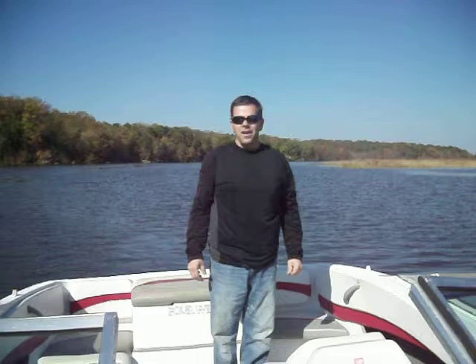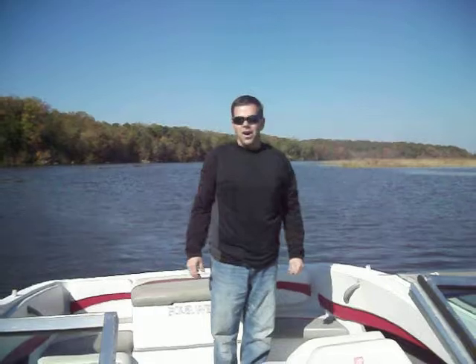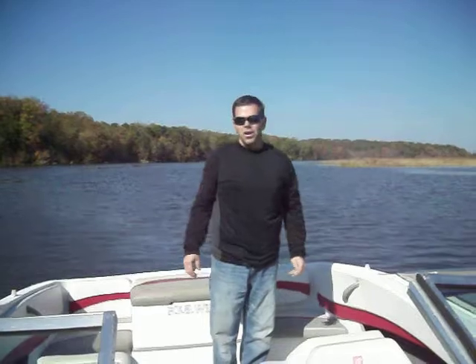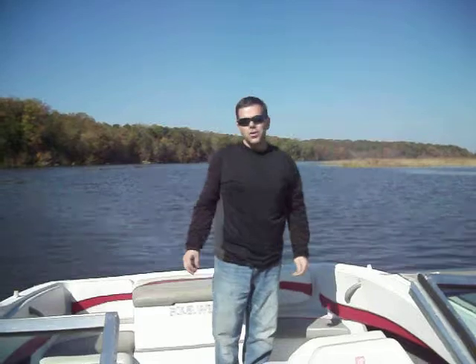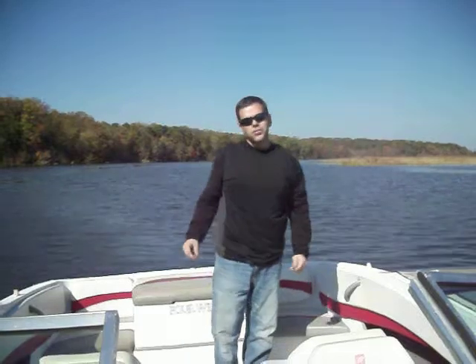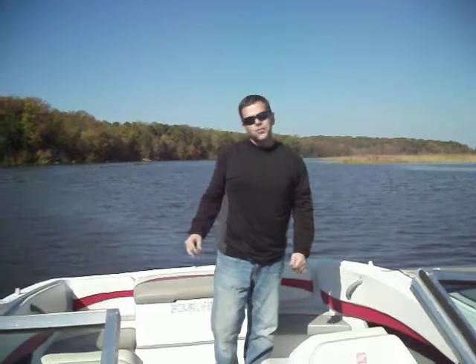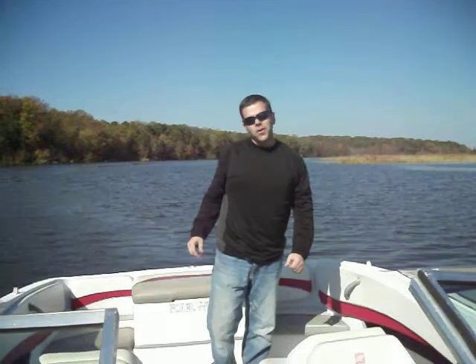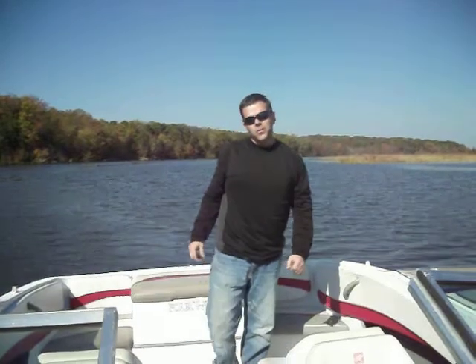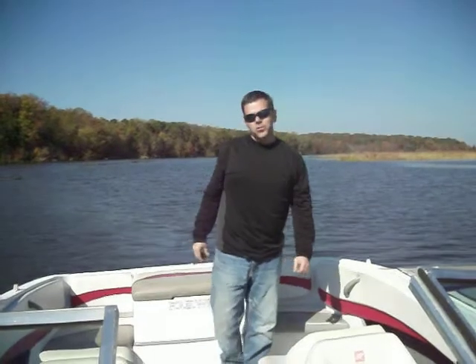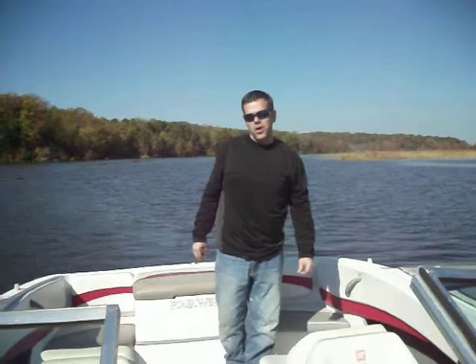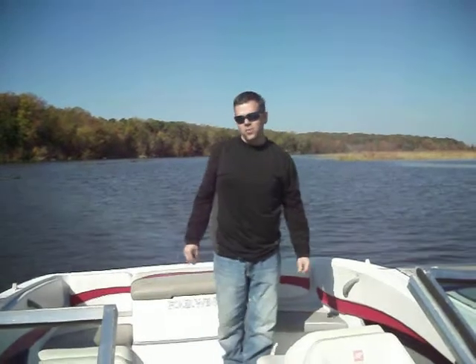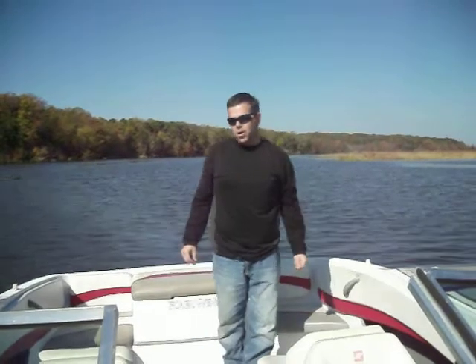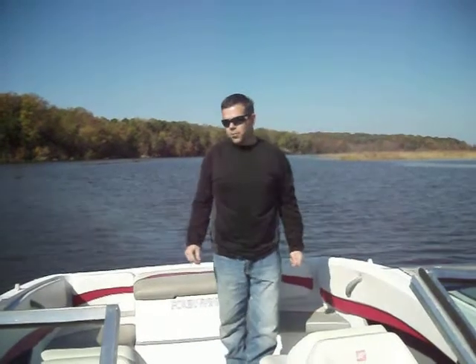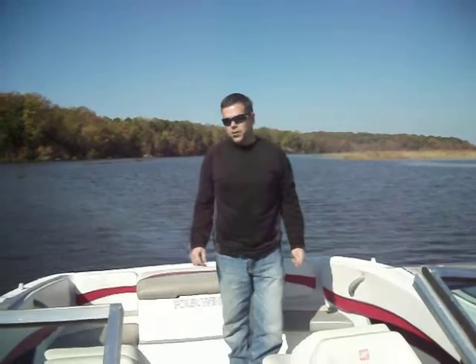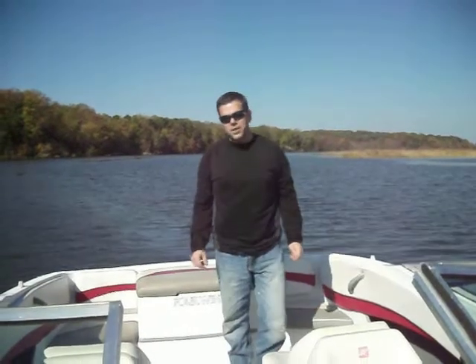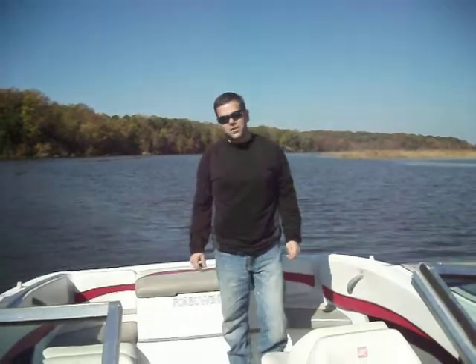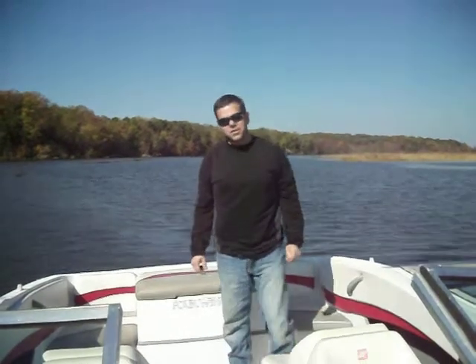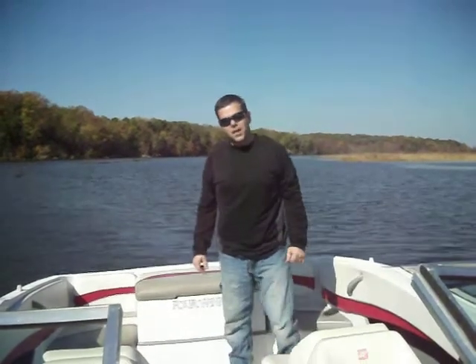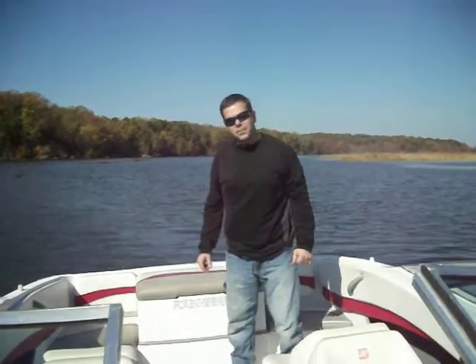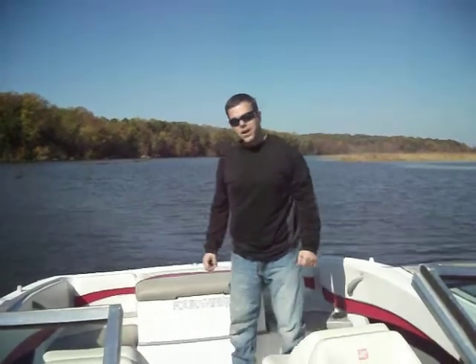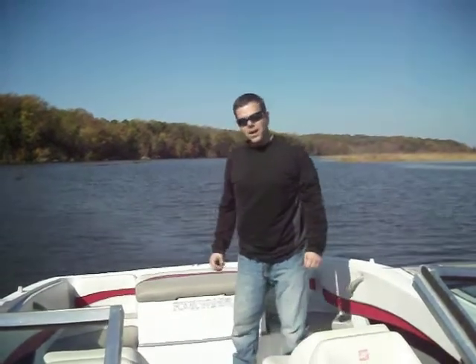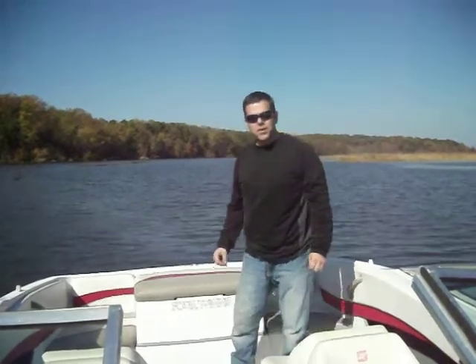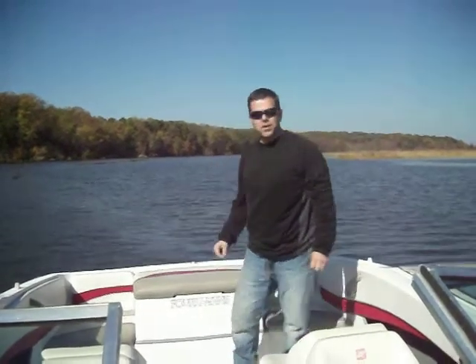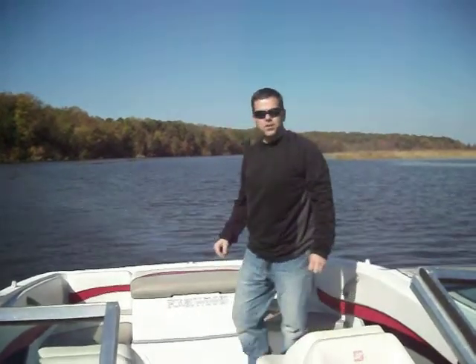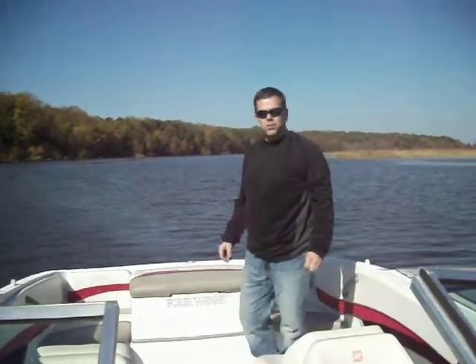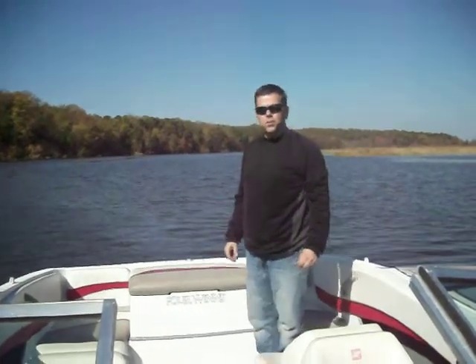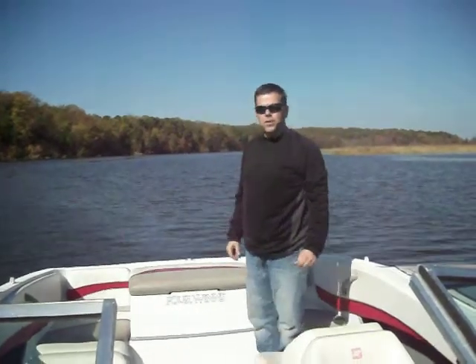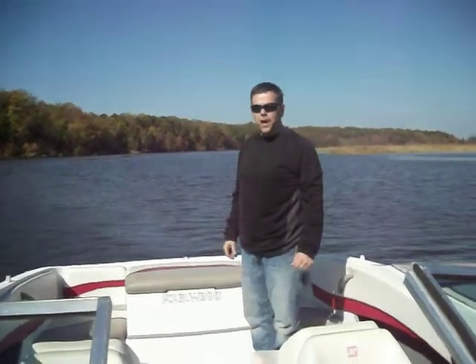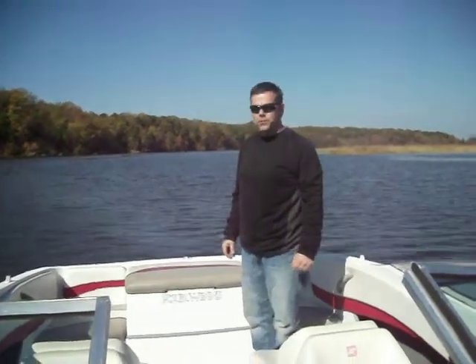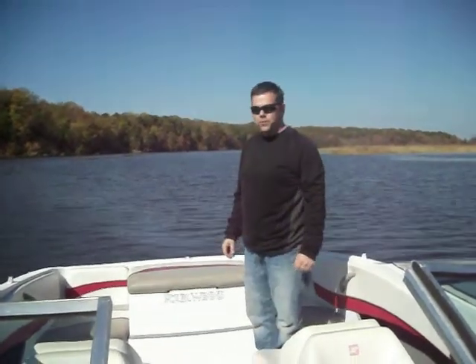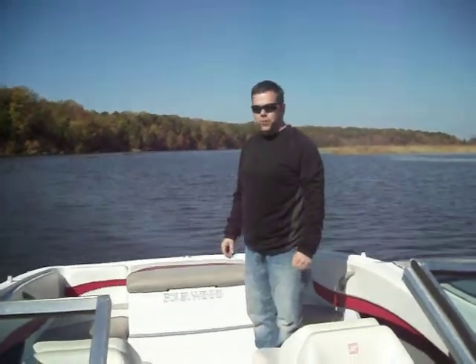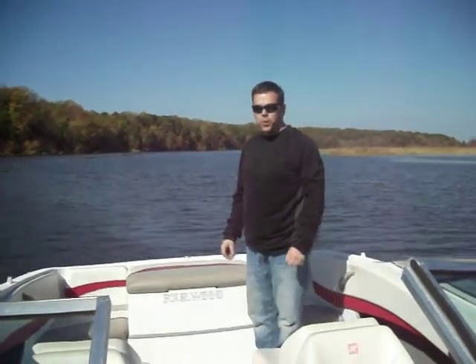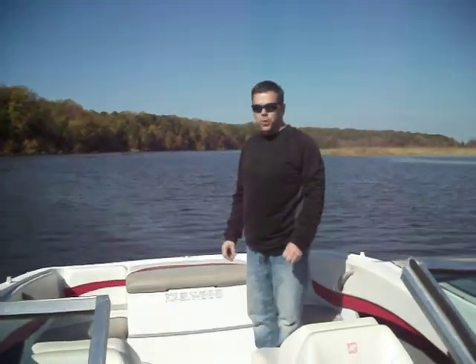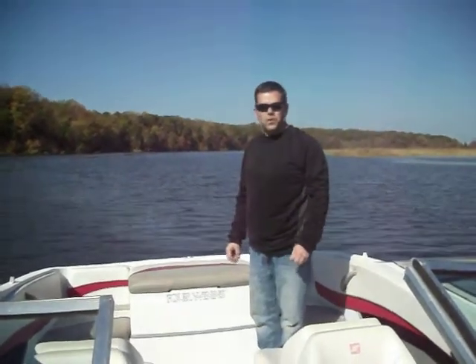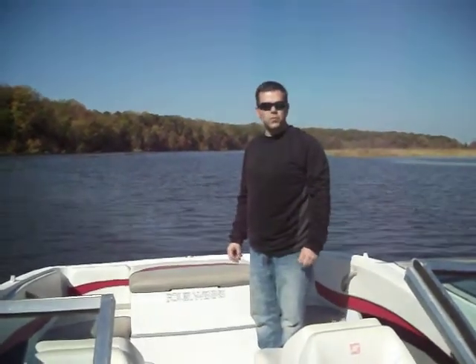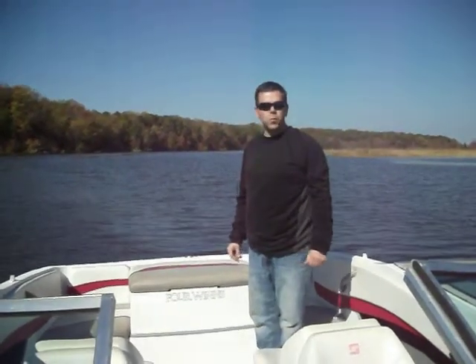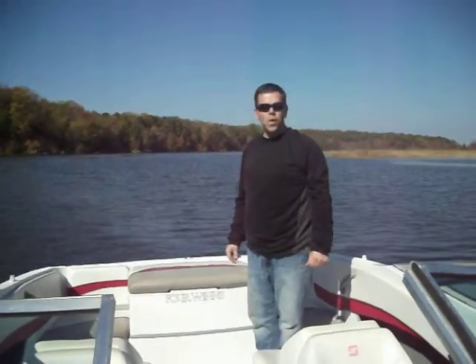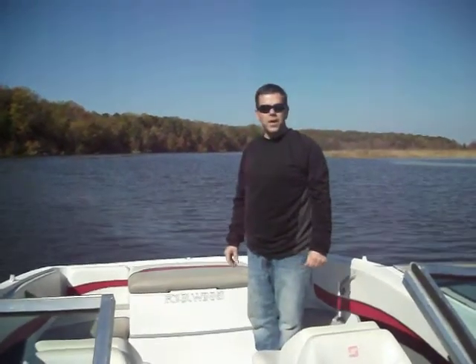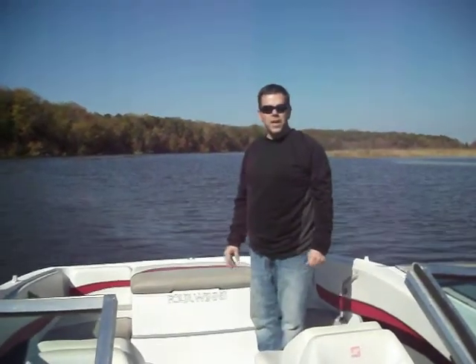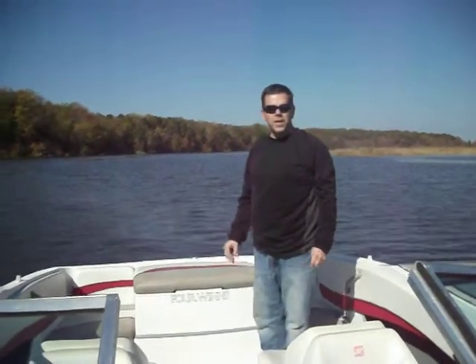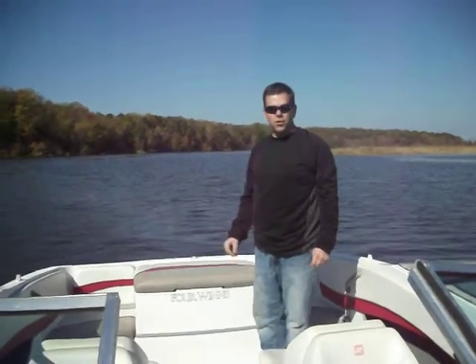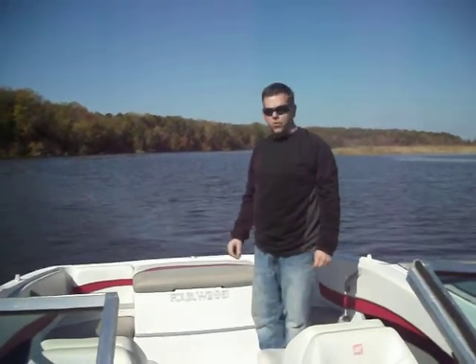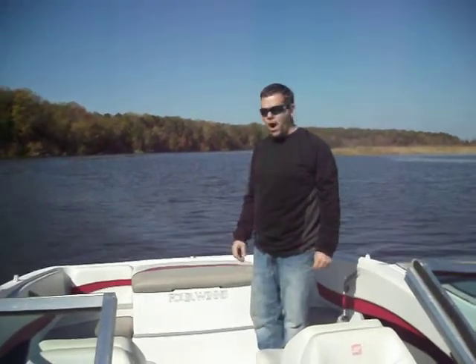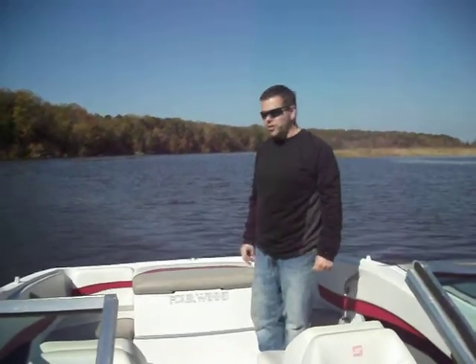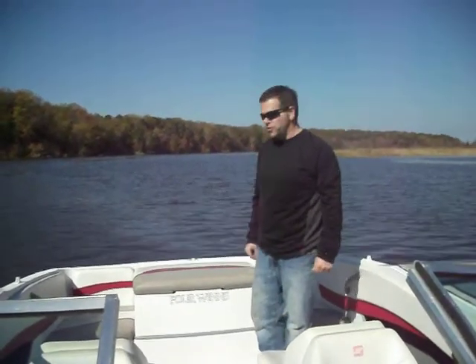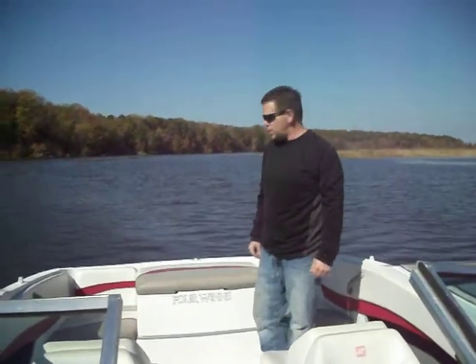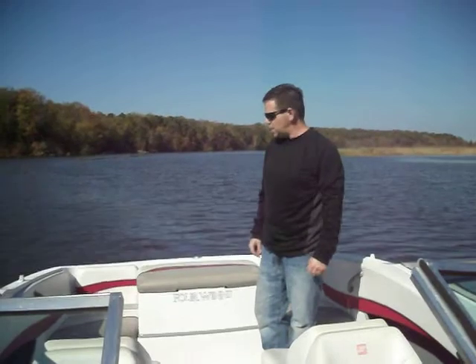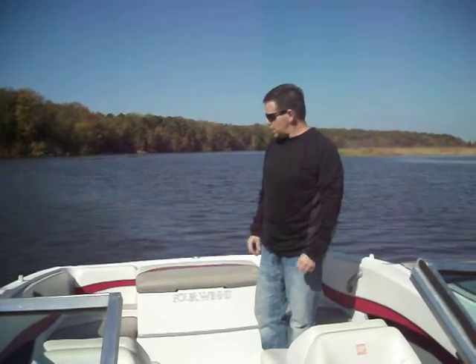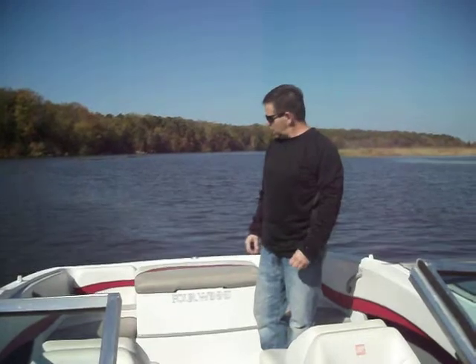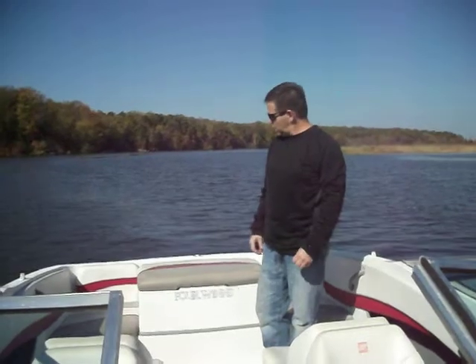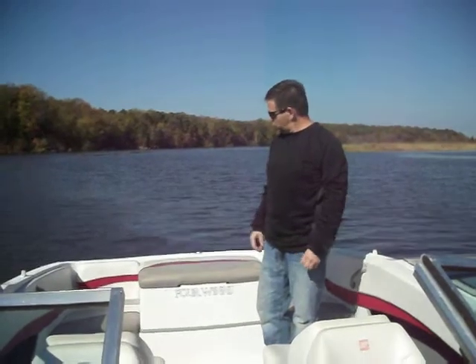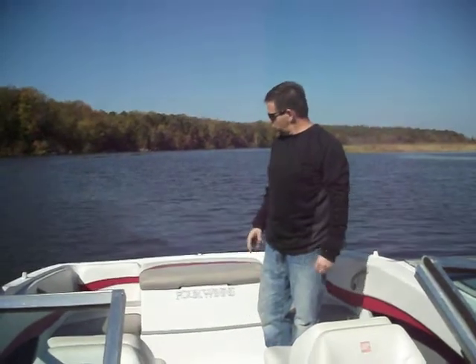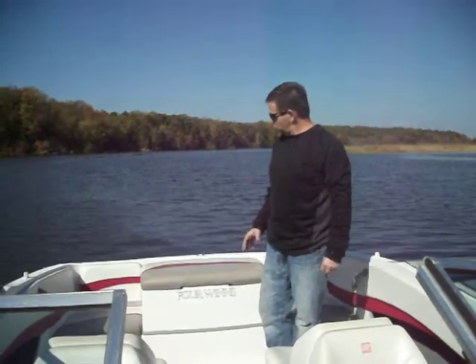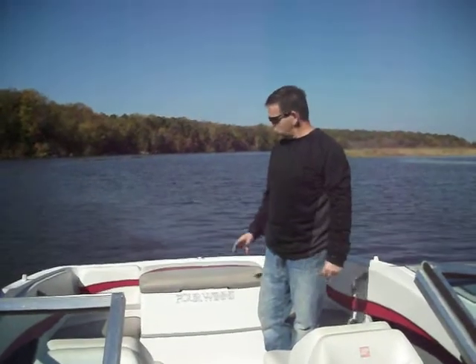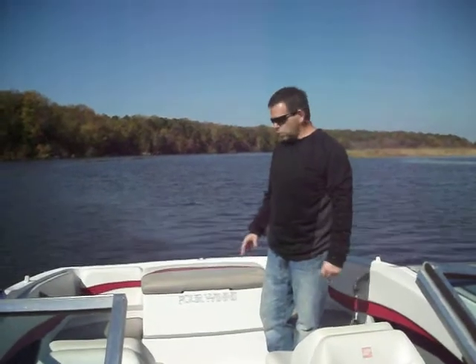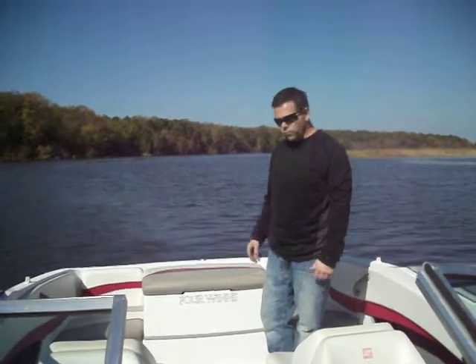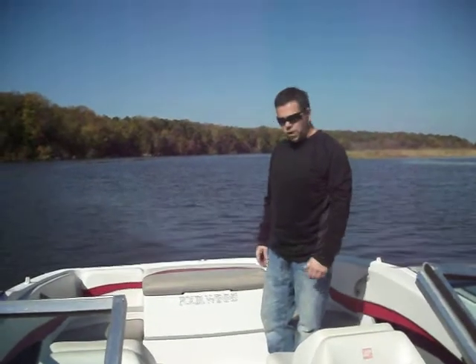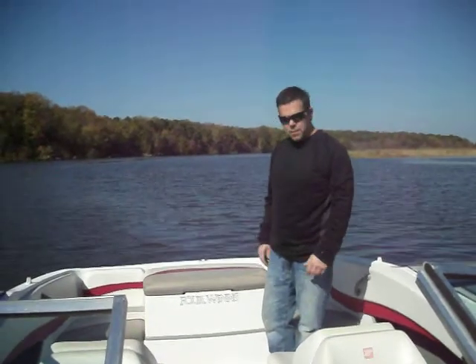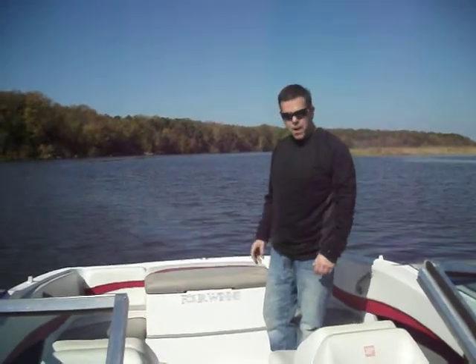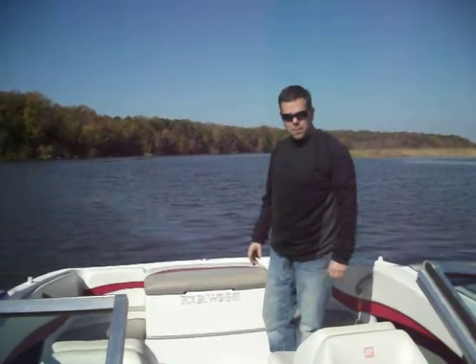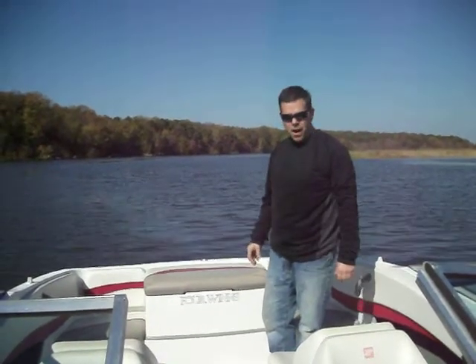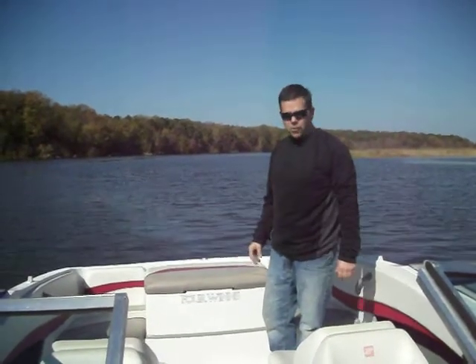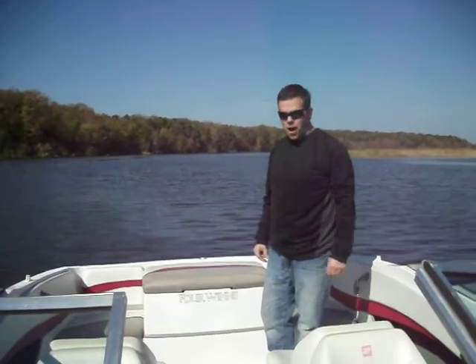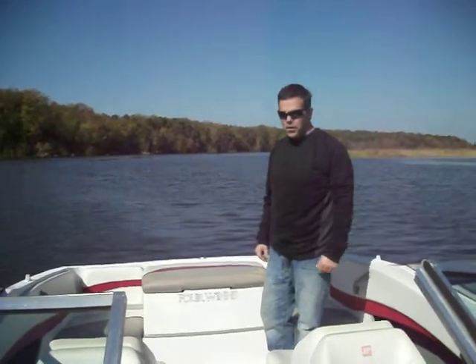Hello, this is Eric with Shaver Almarine. Today we have a 2004 Wins 1EE Horizon. It's a little runabout bow rider.